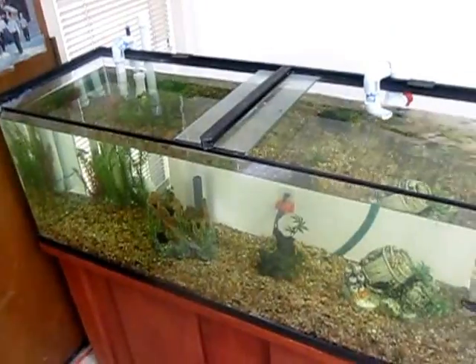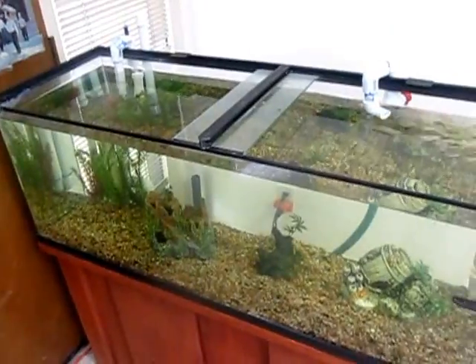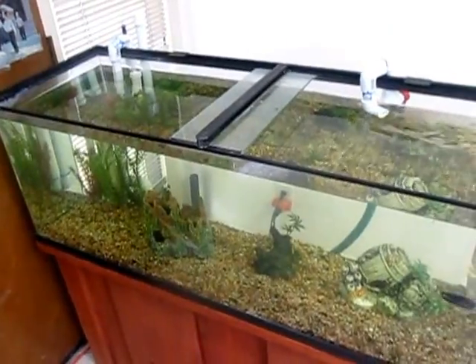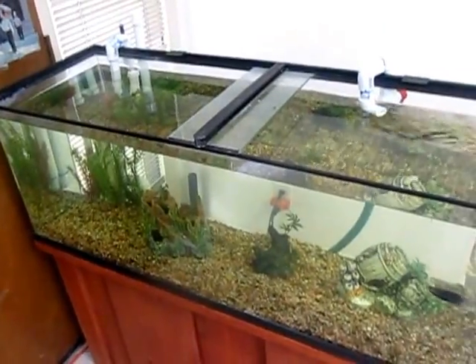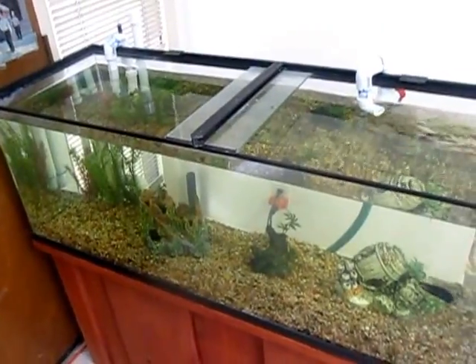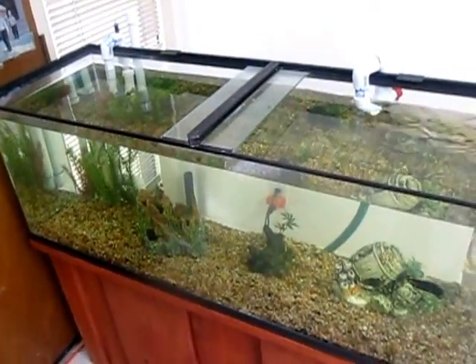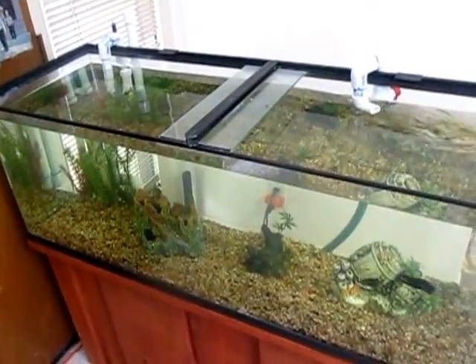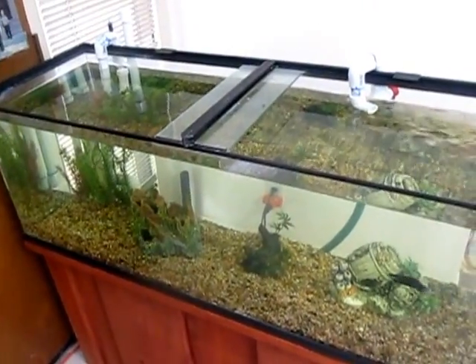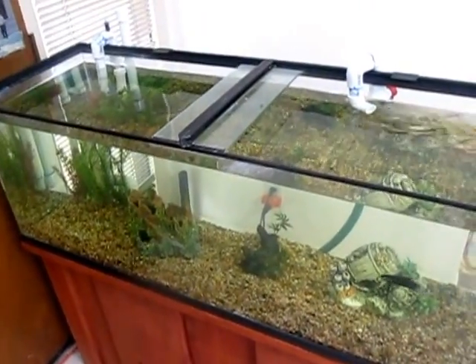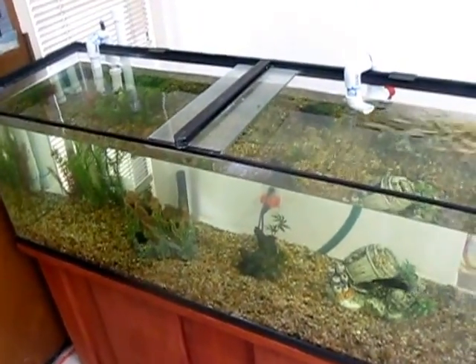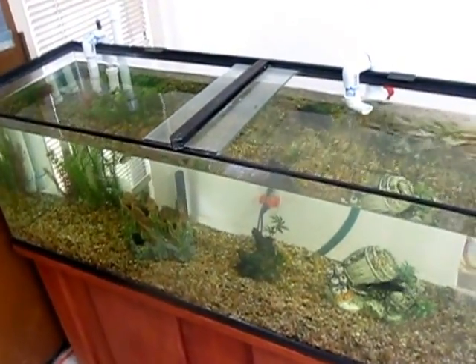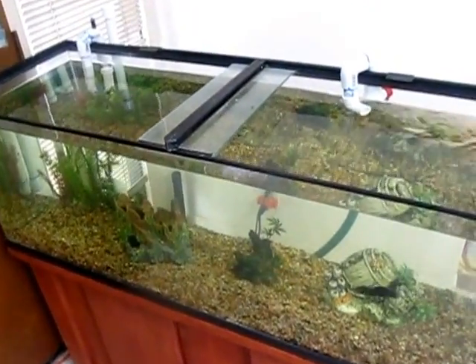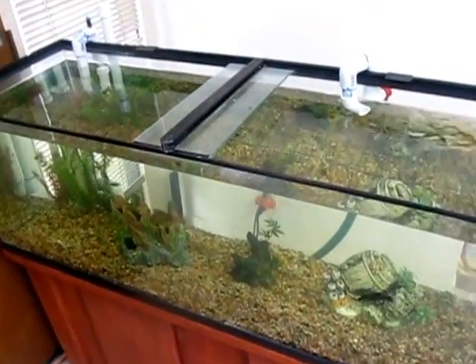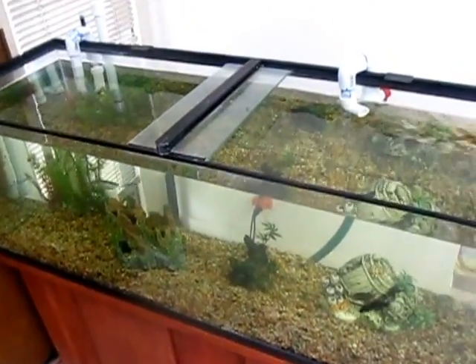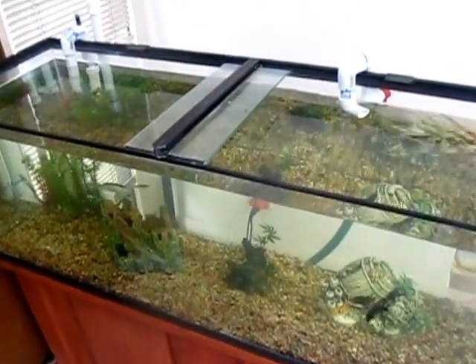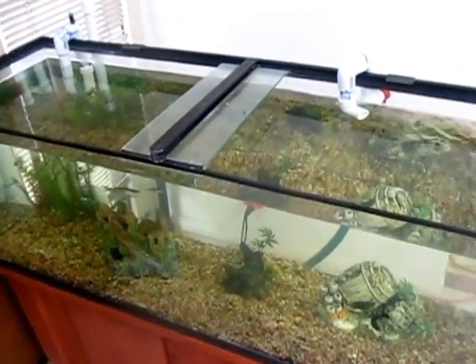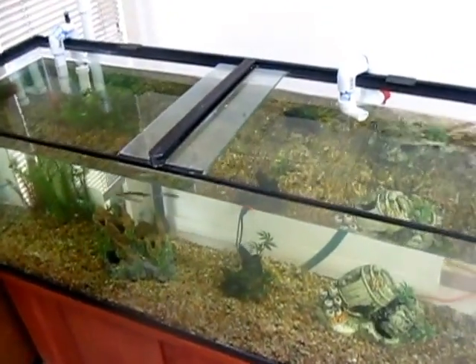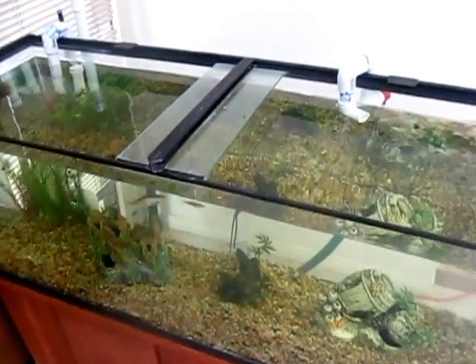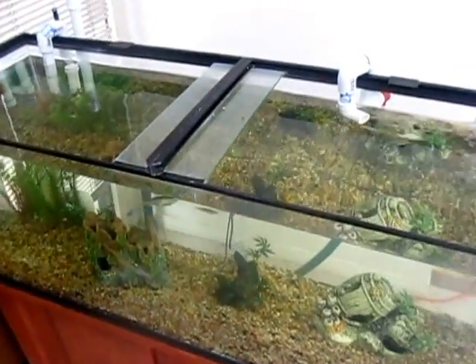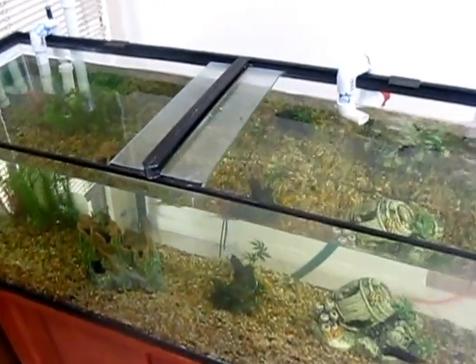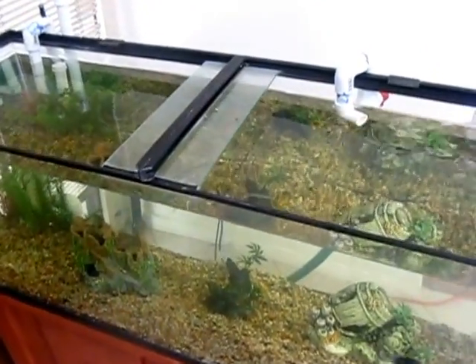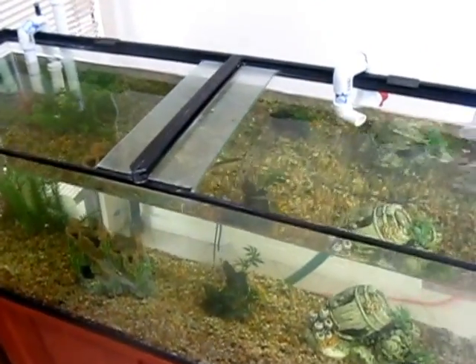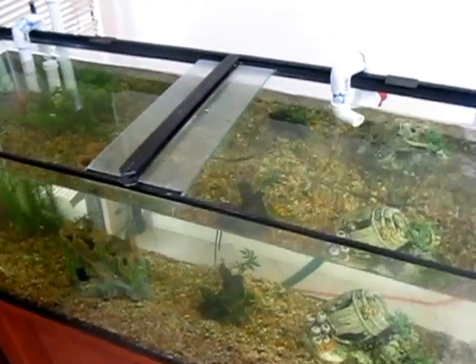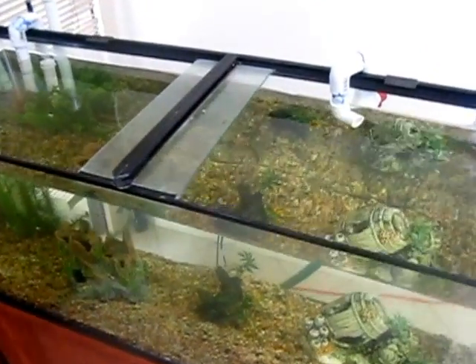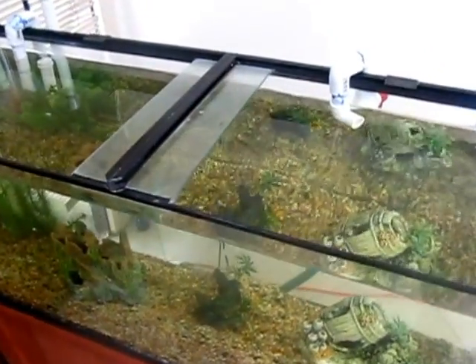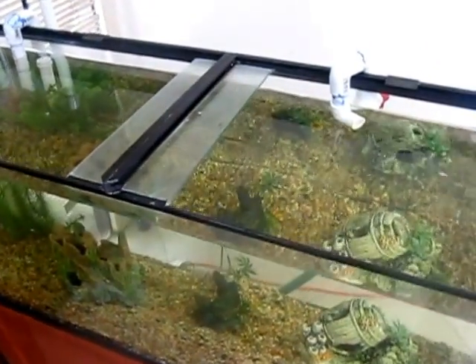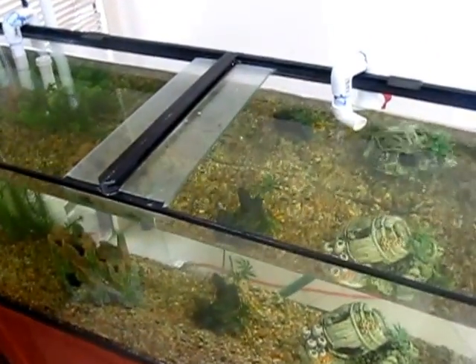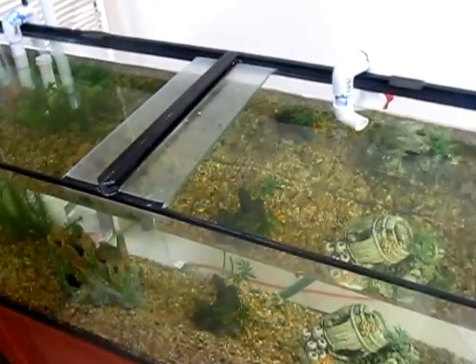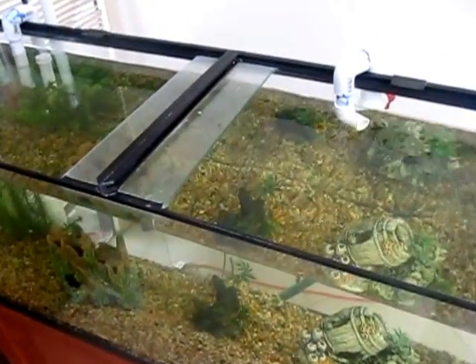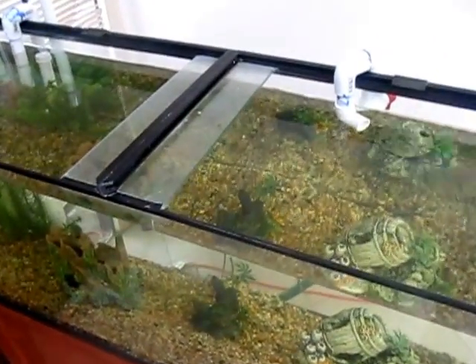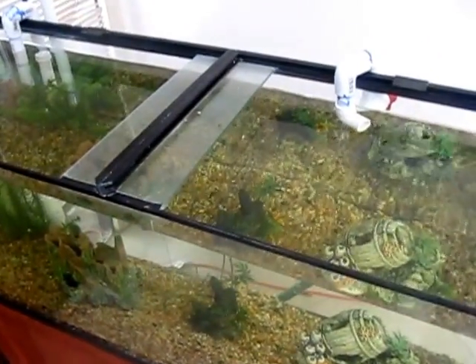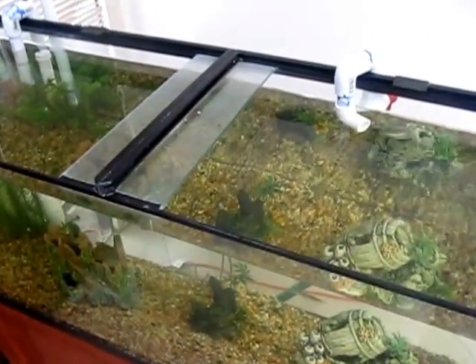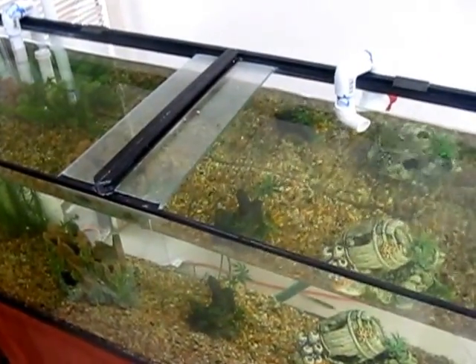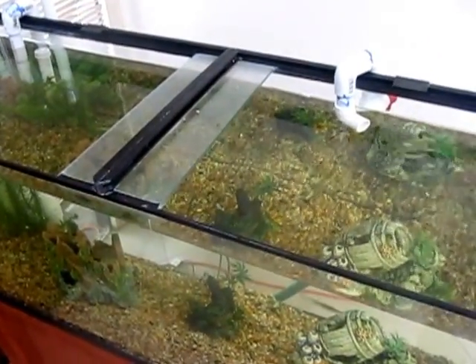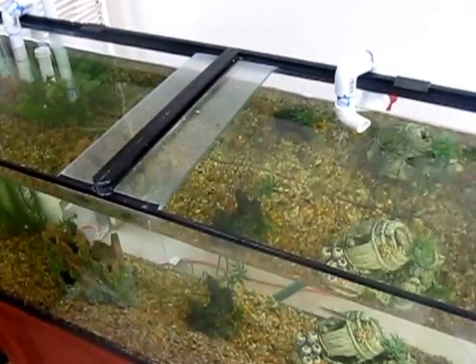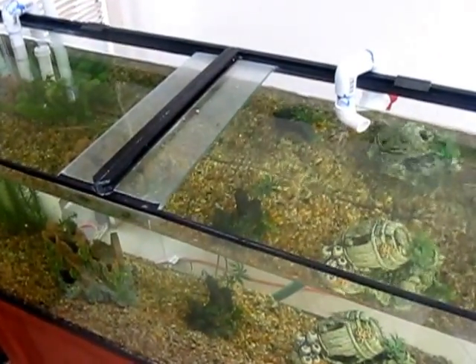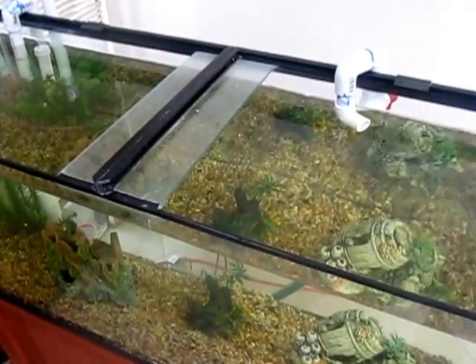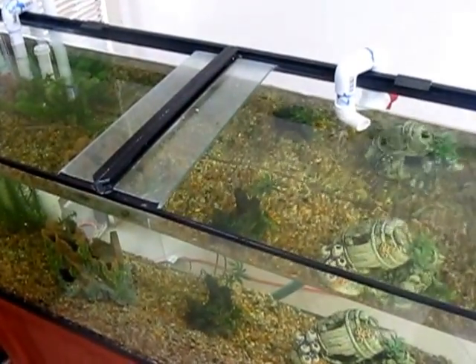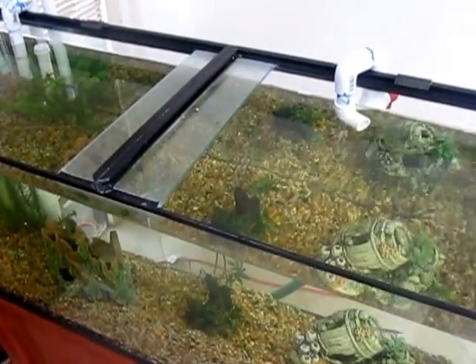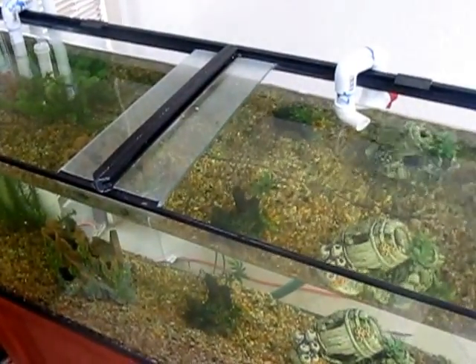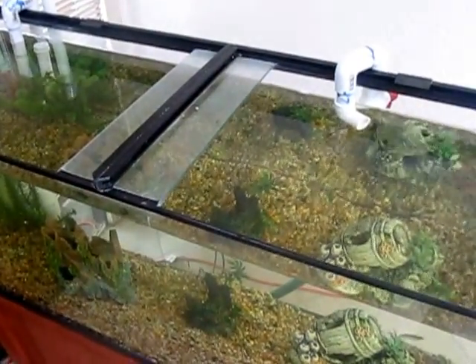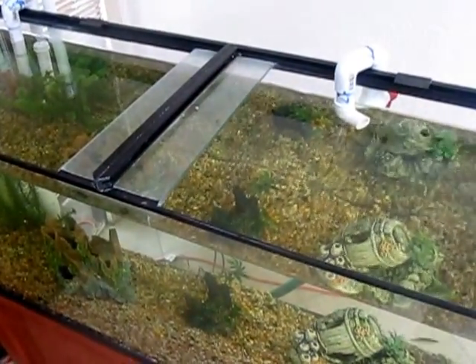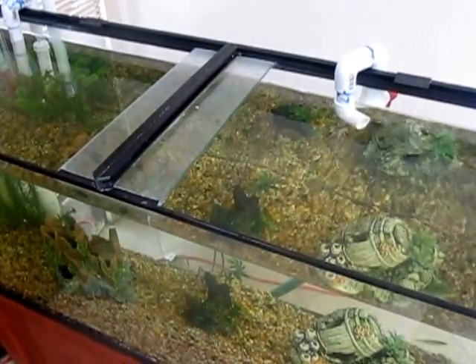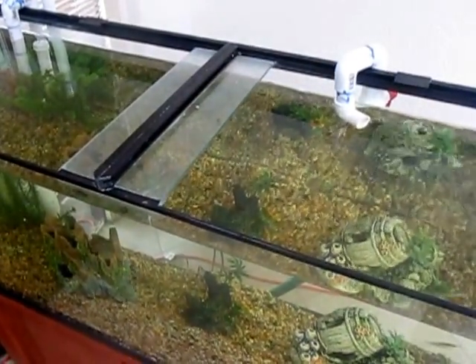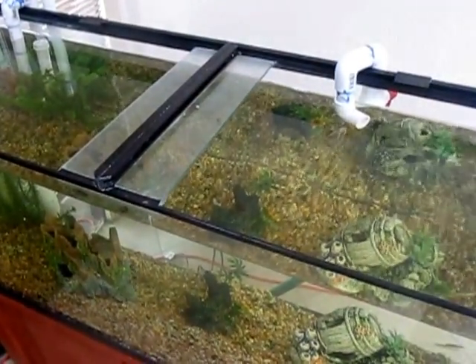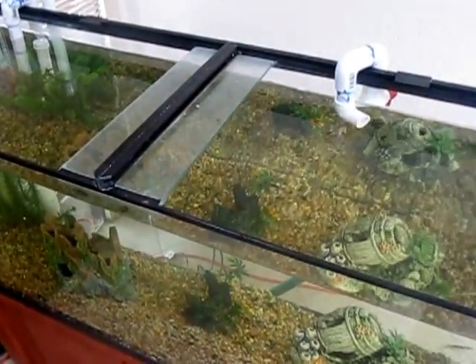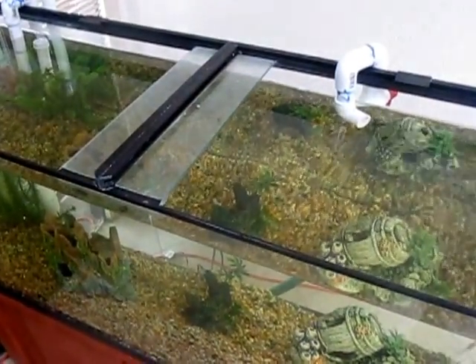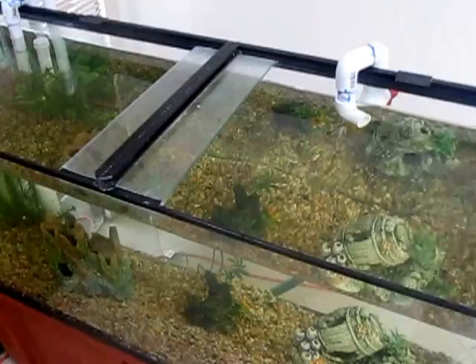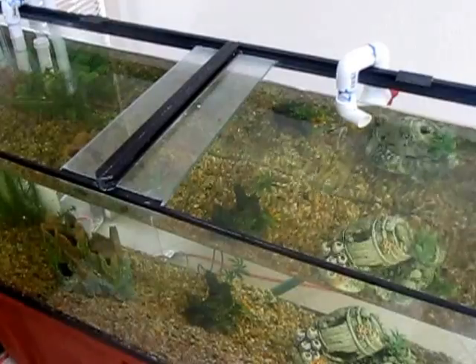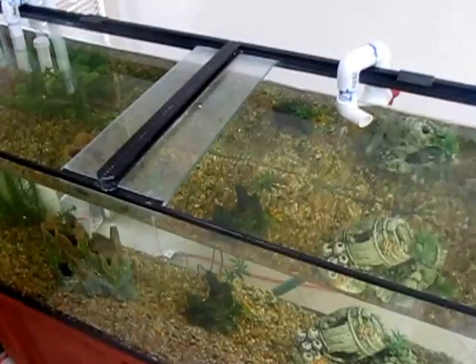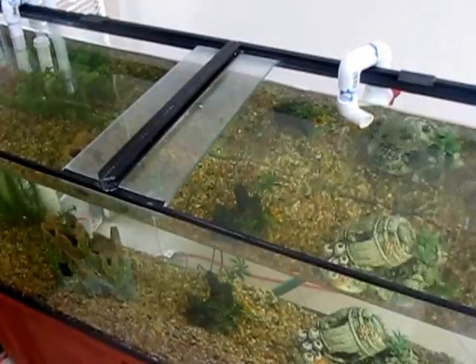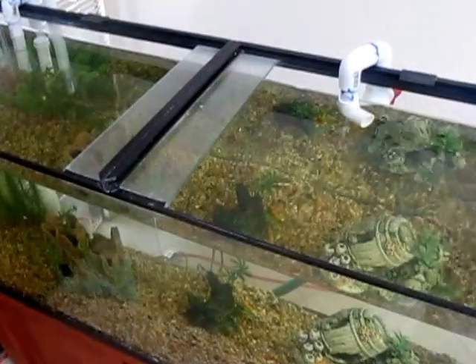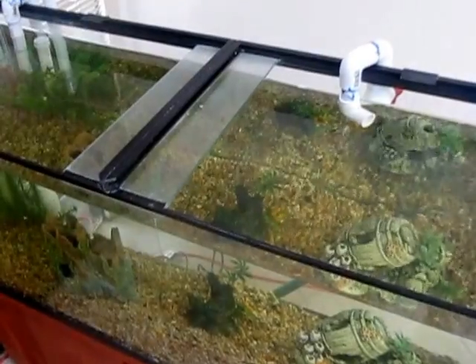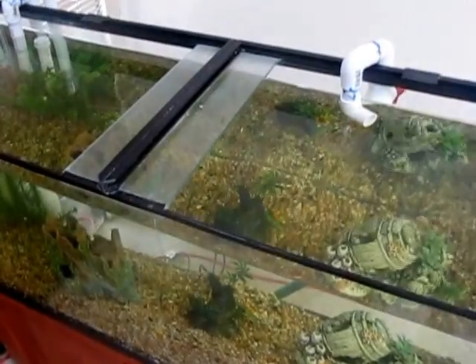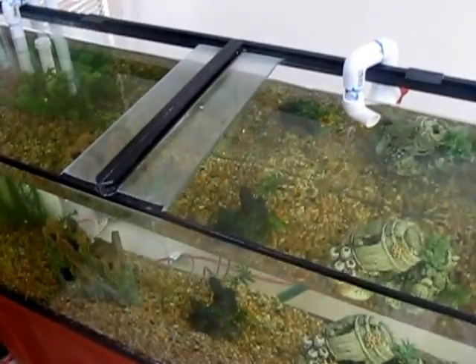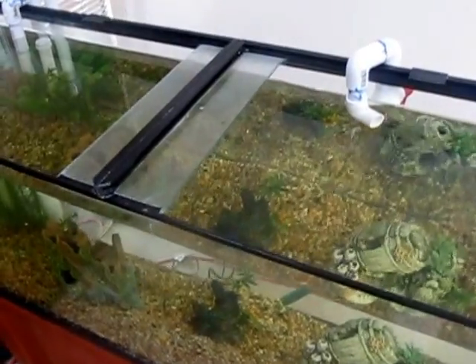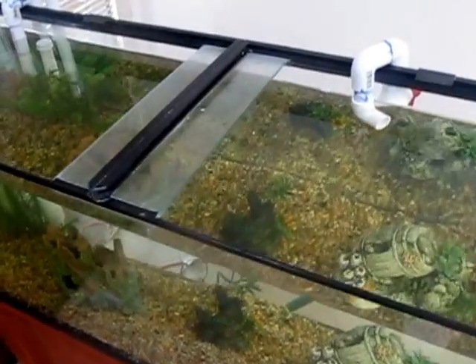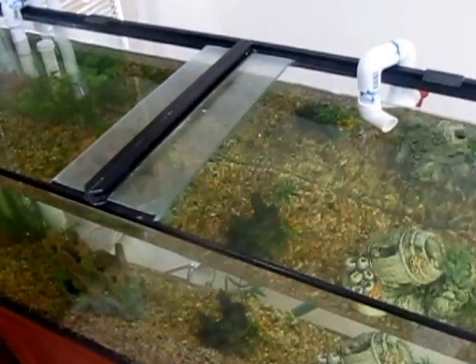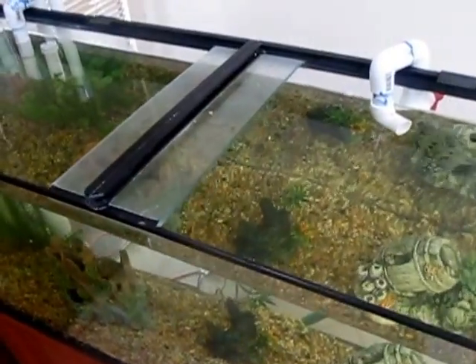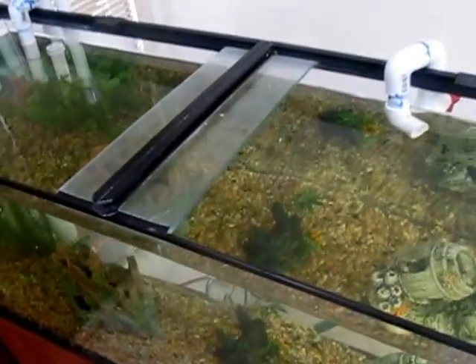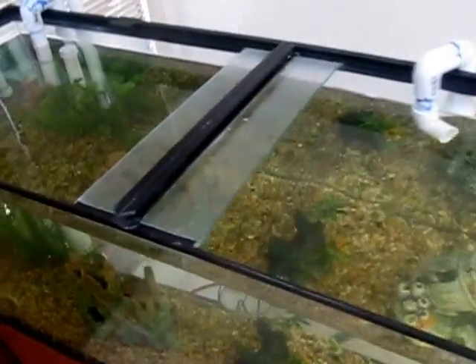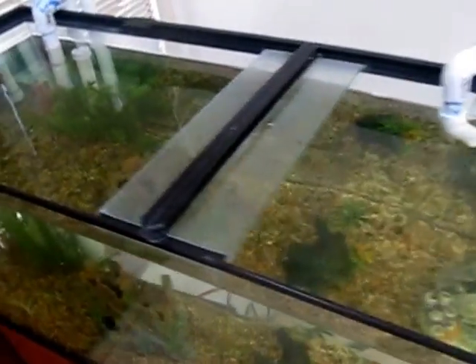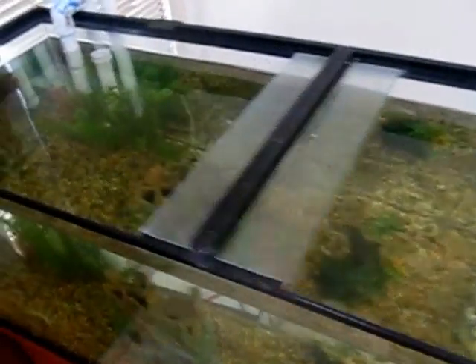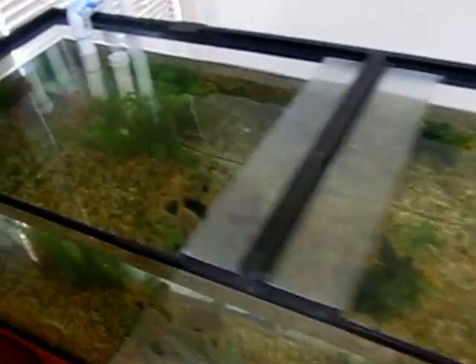Hey guys, it's Ruby. Today we're going to take a look at my completely homemade, do-it-yourself, wet-dry trickle sump filter with a PVC overflow.